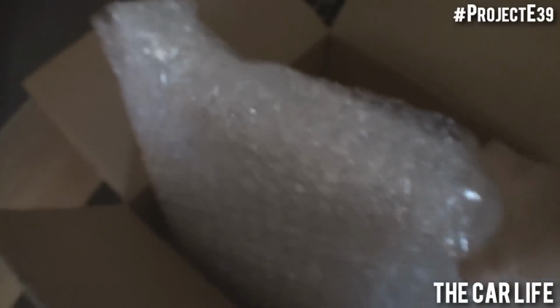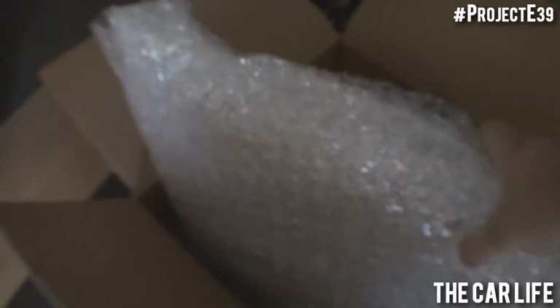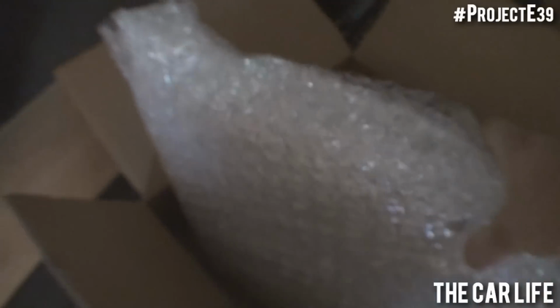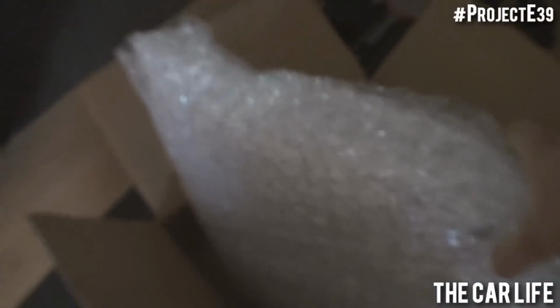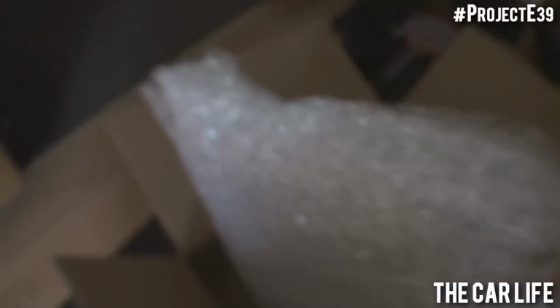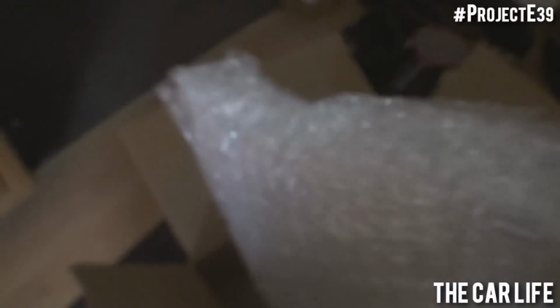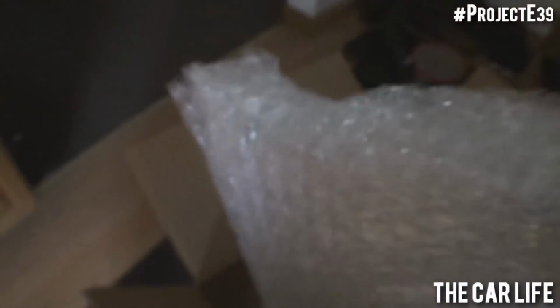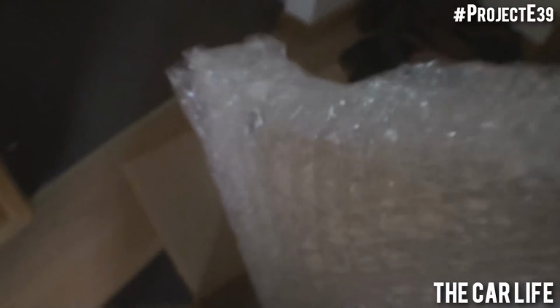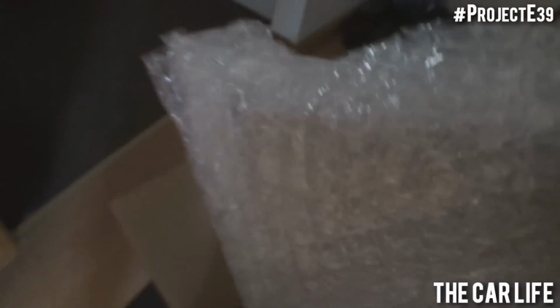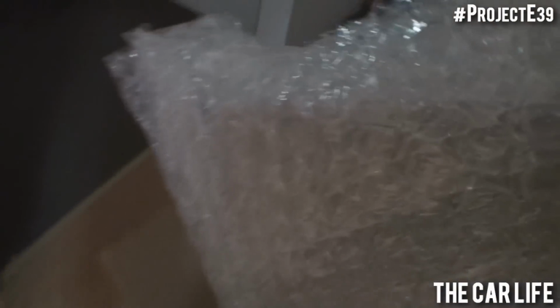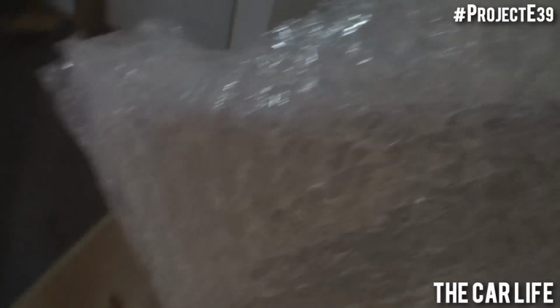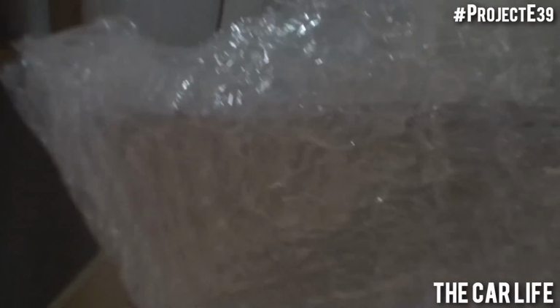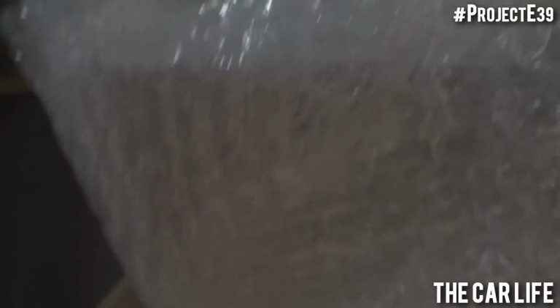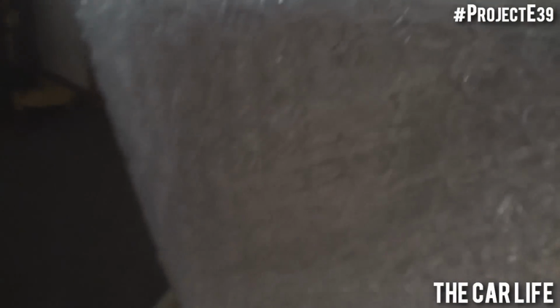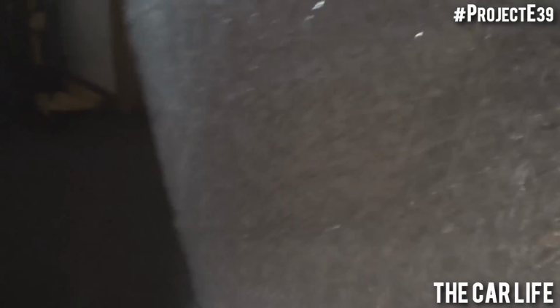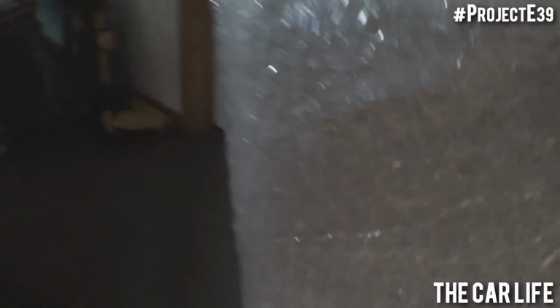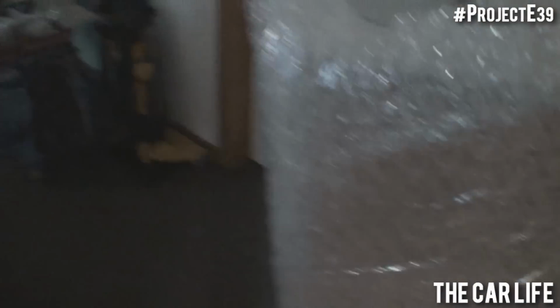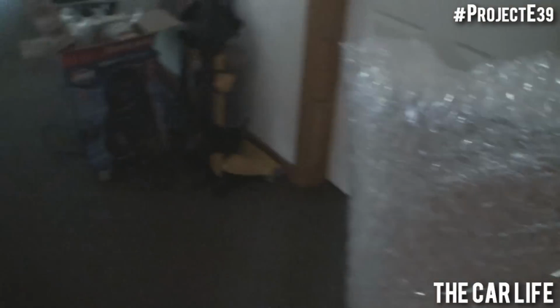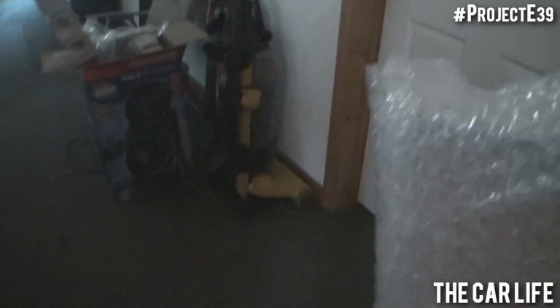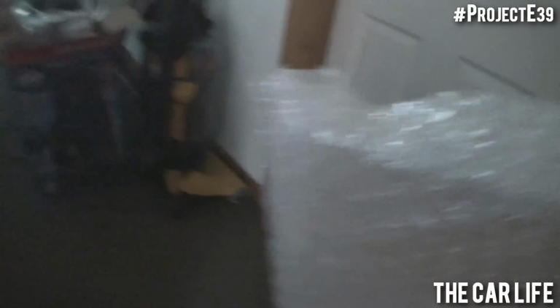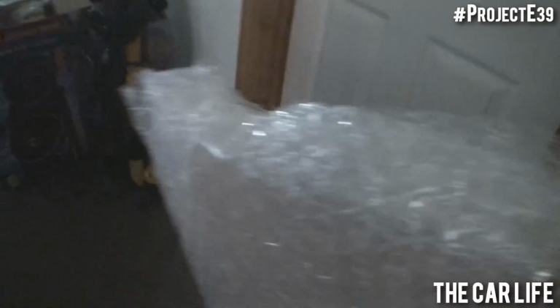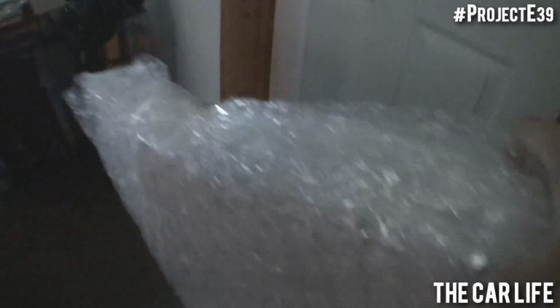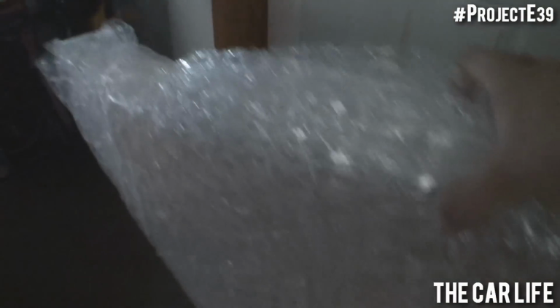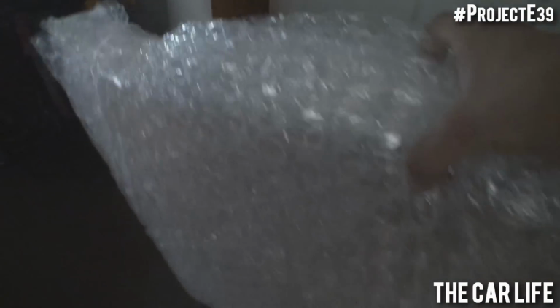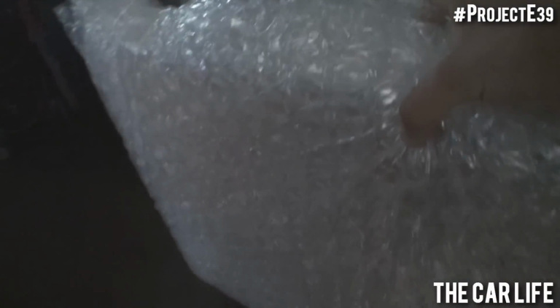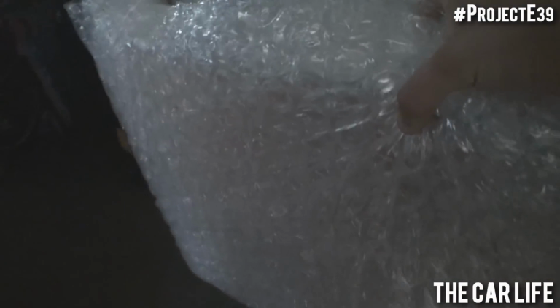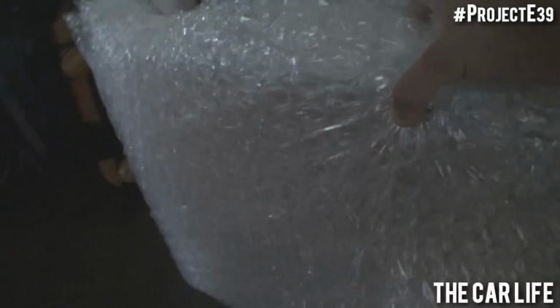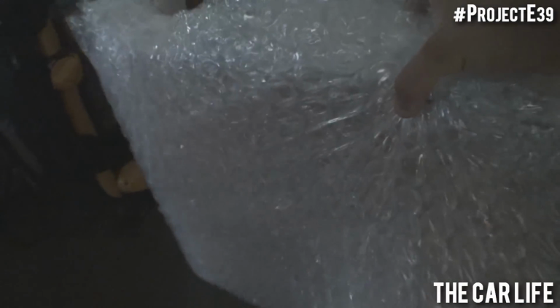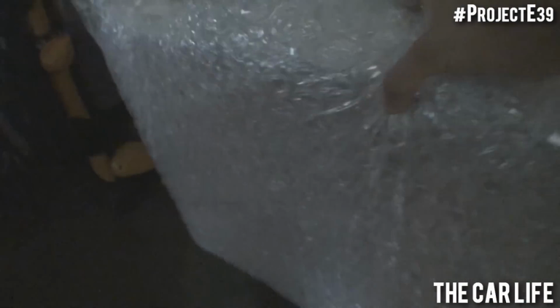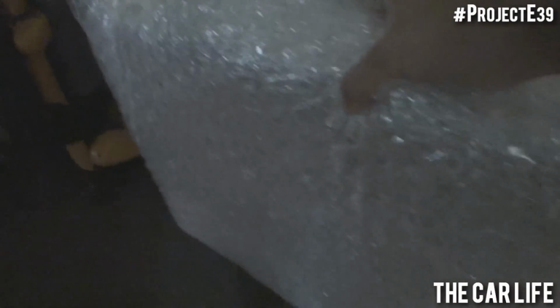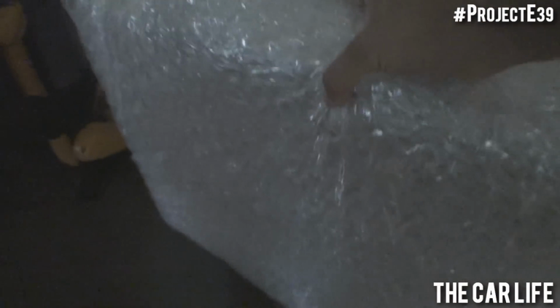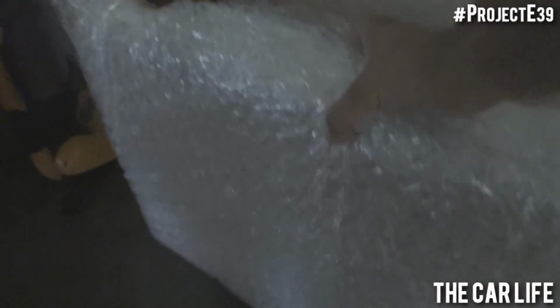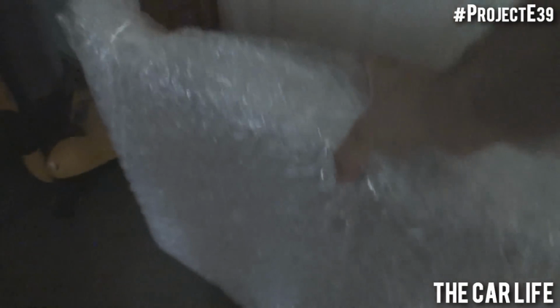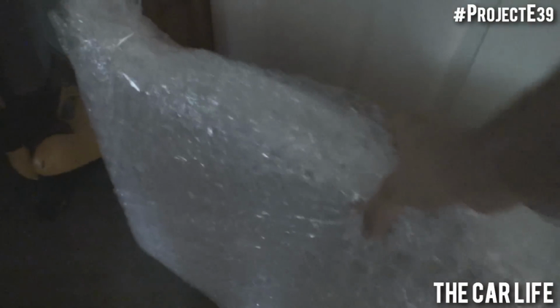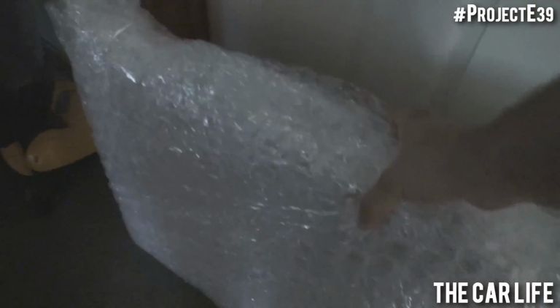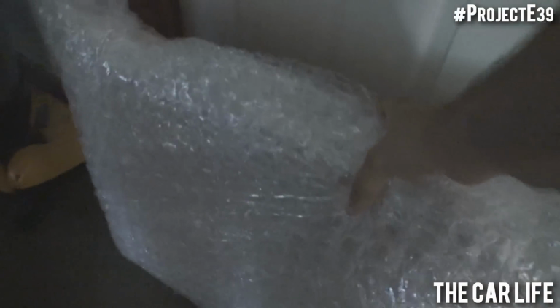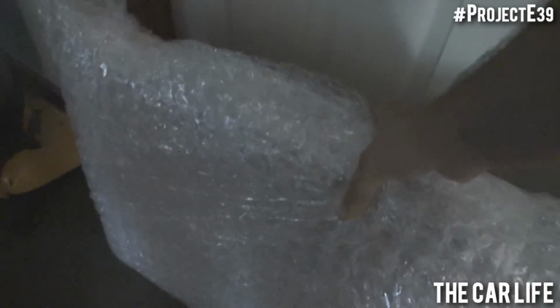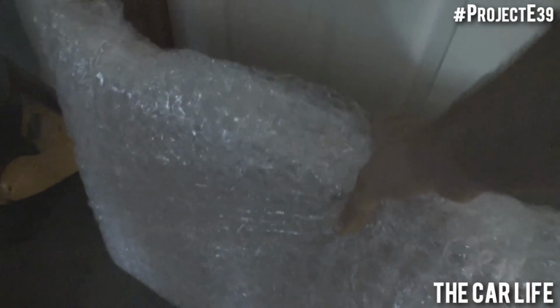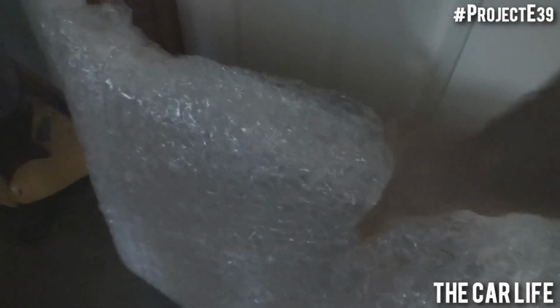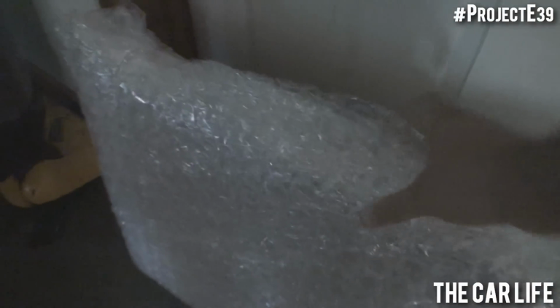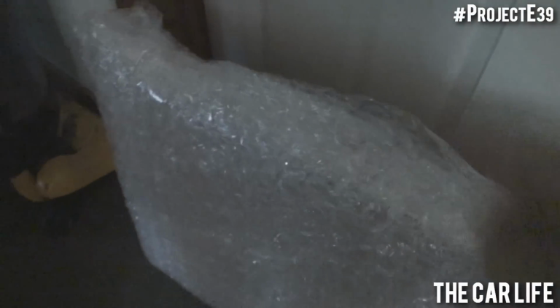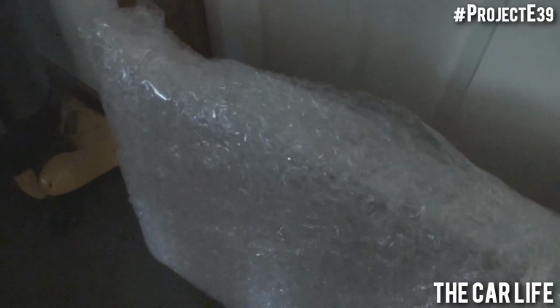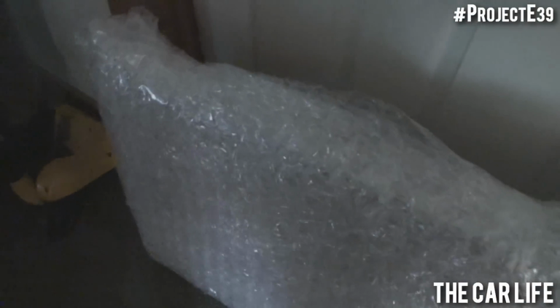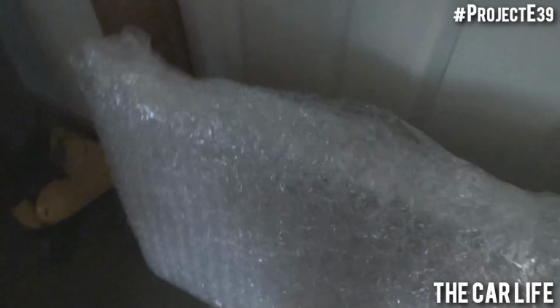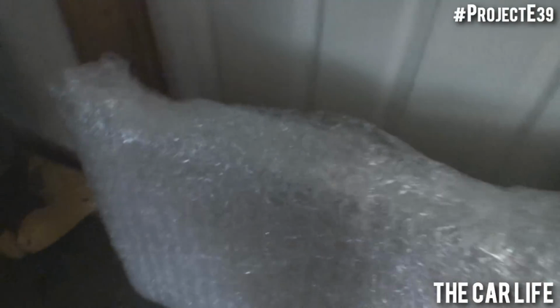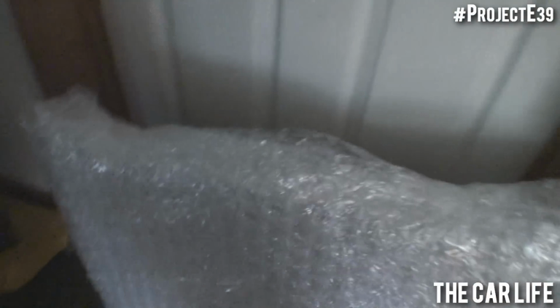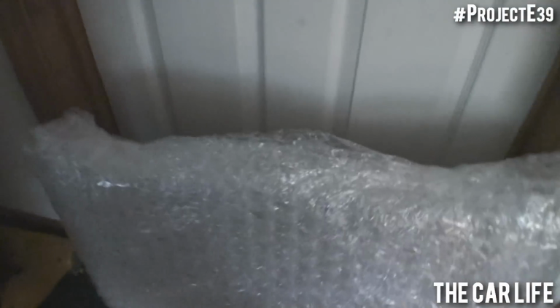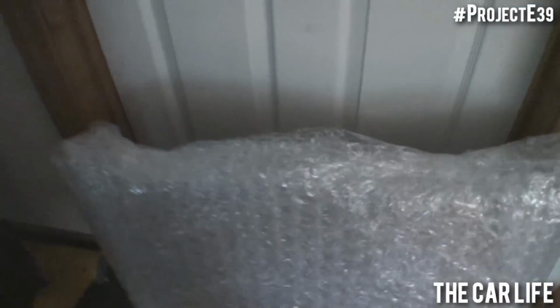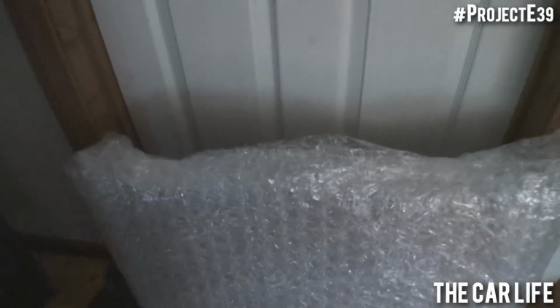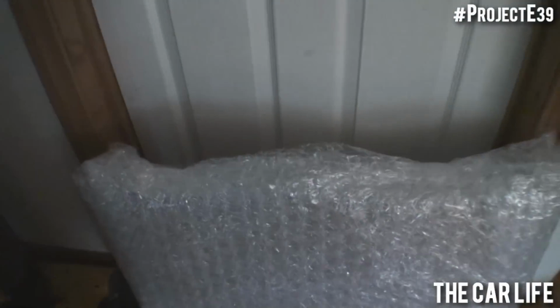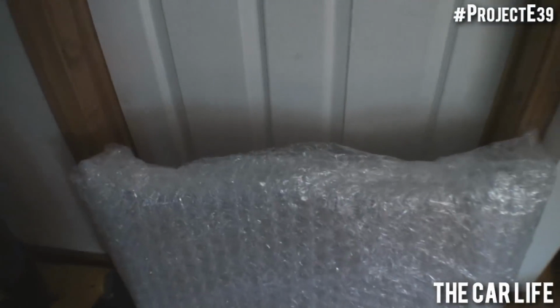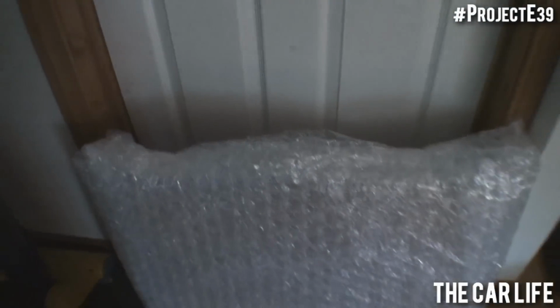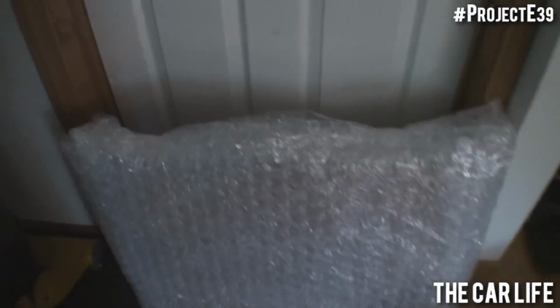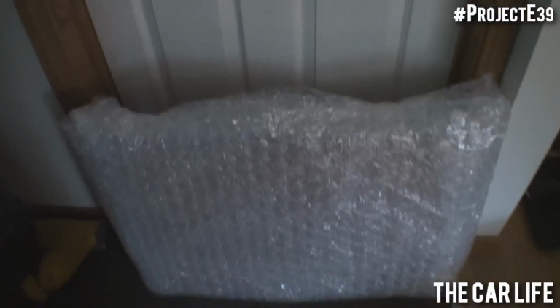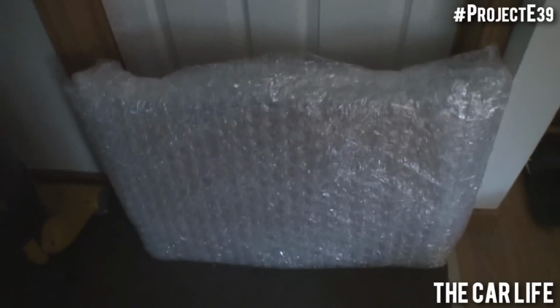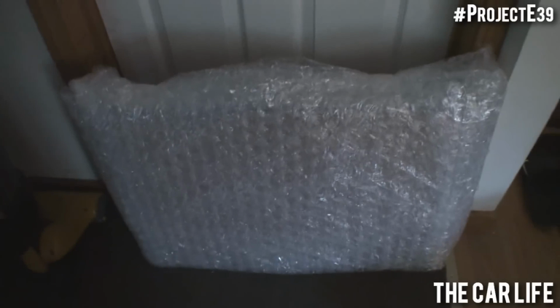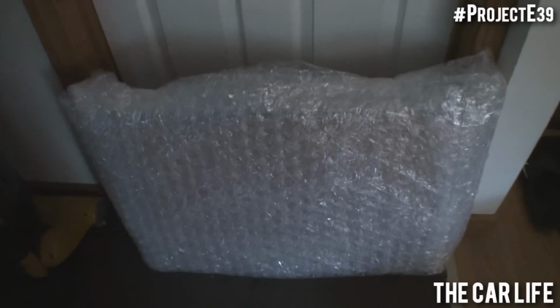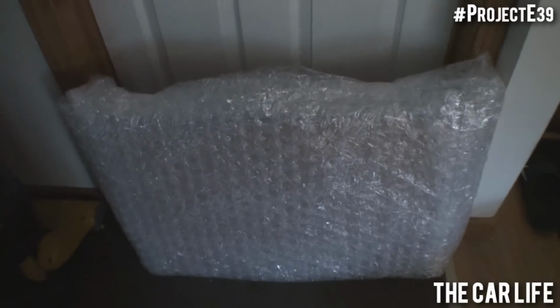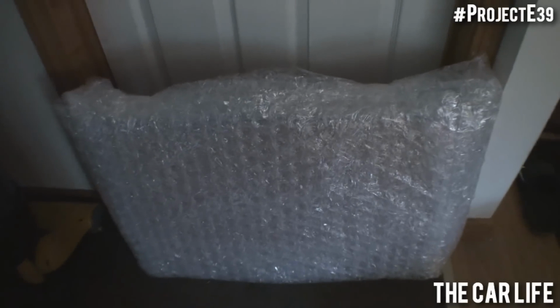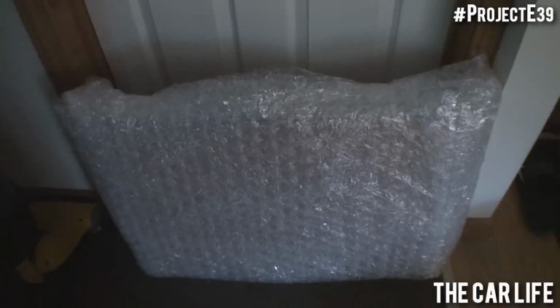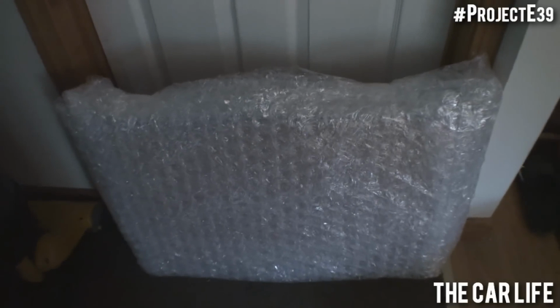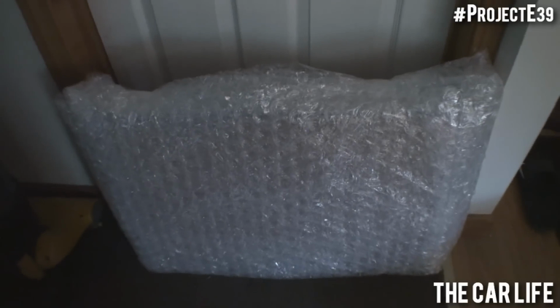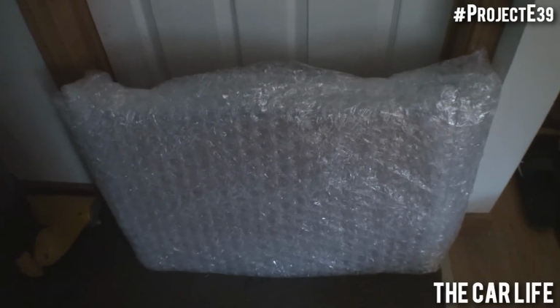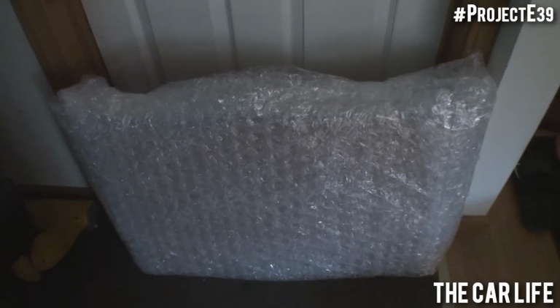I always love how they wrapped this stuff, because I already have the expansion tank and fan shroud, and I also do the electric fan conversion.